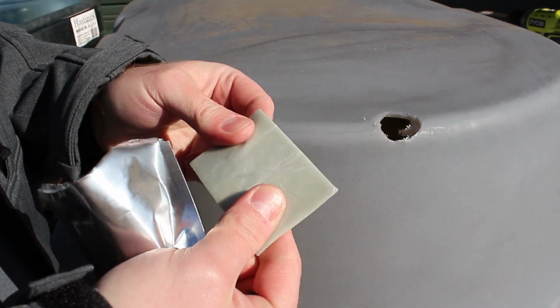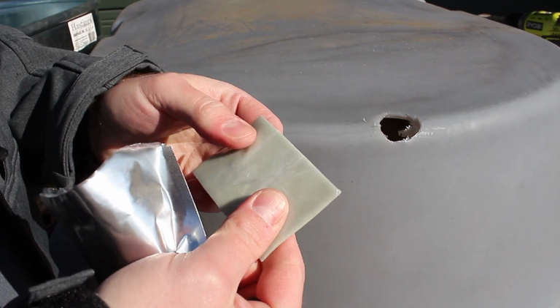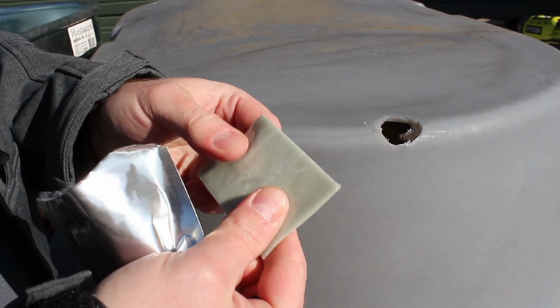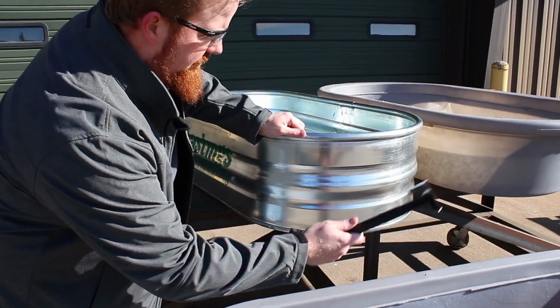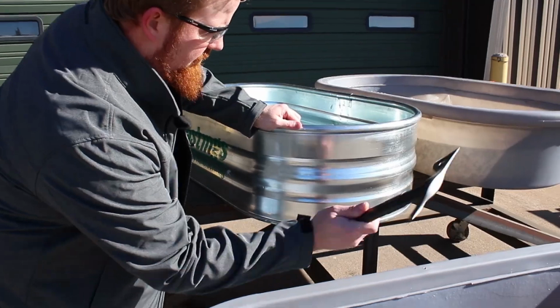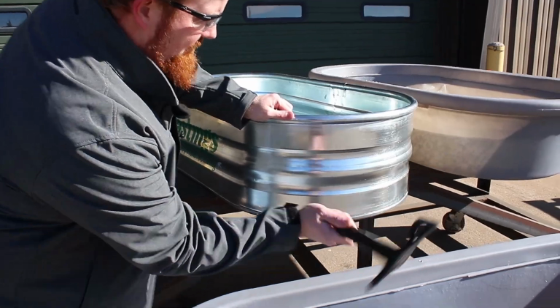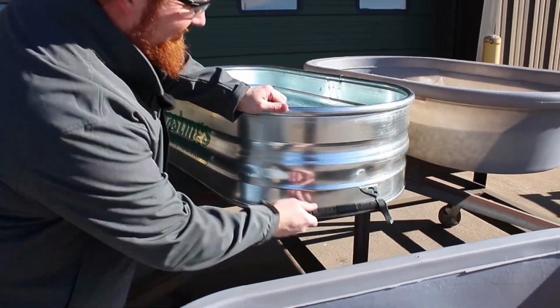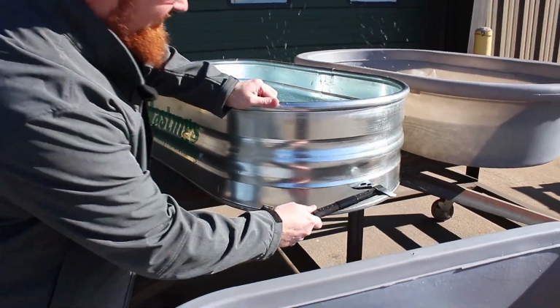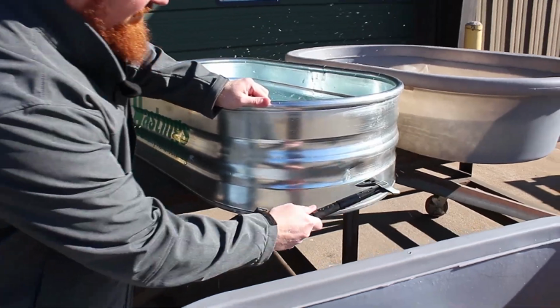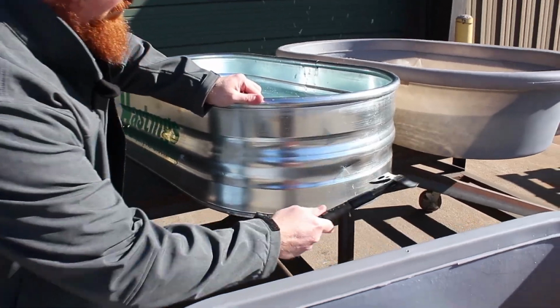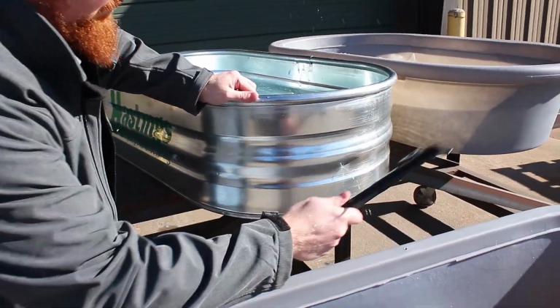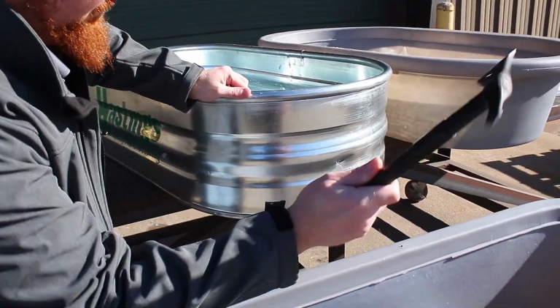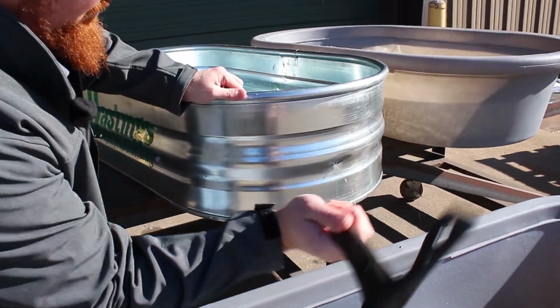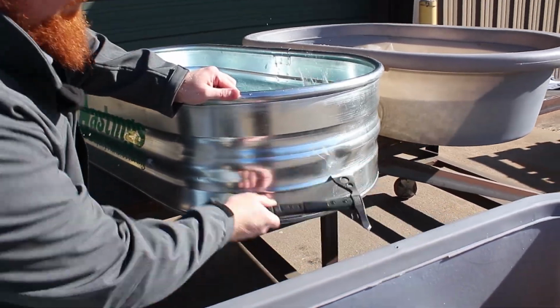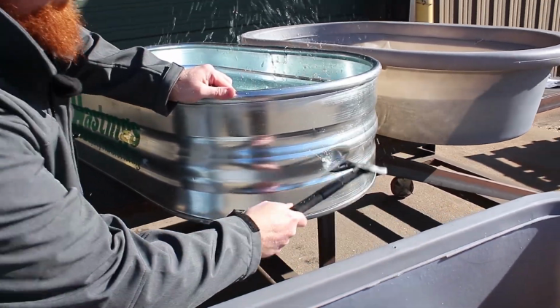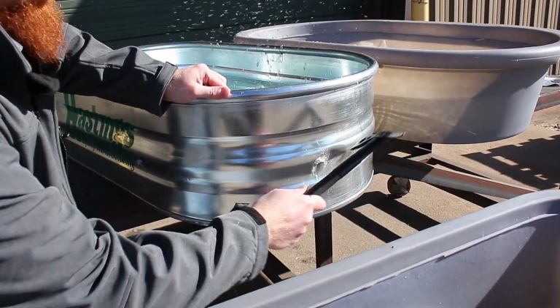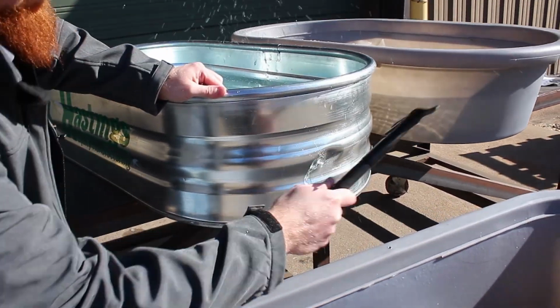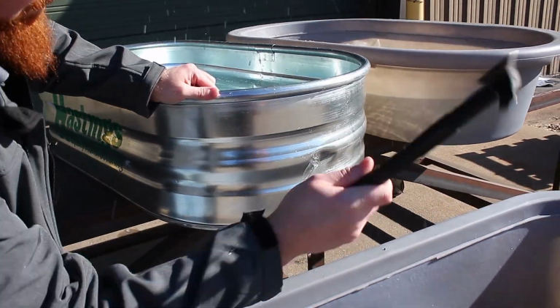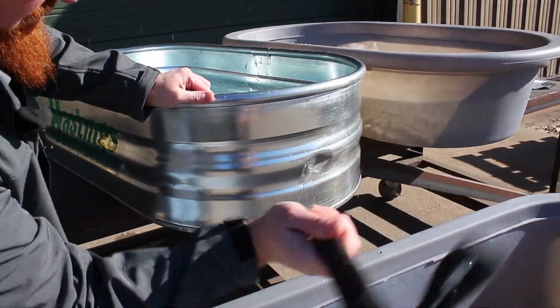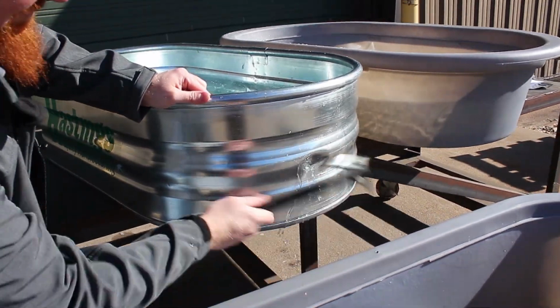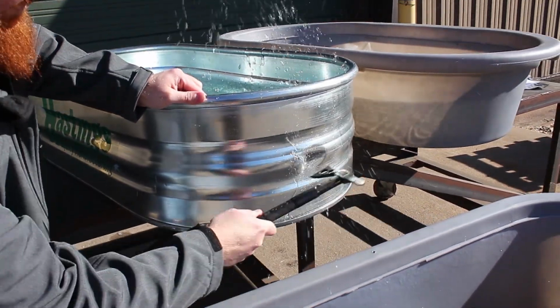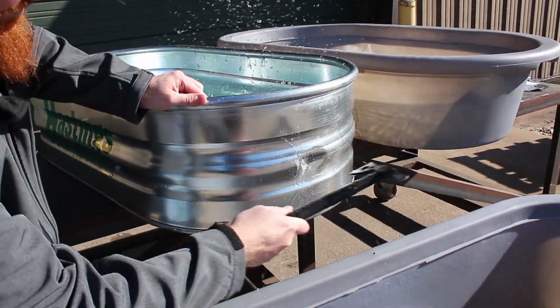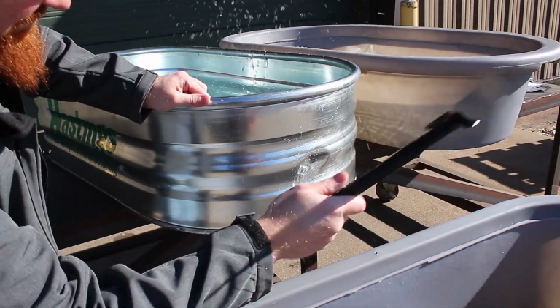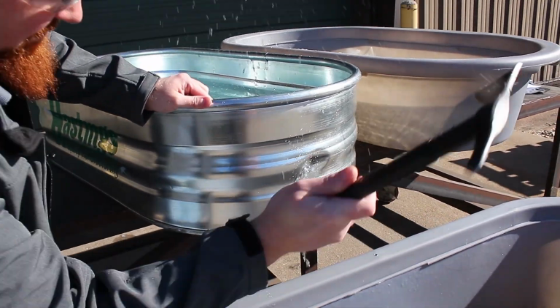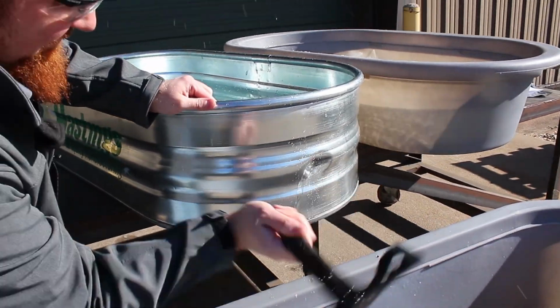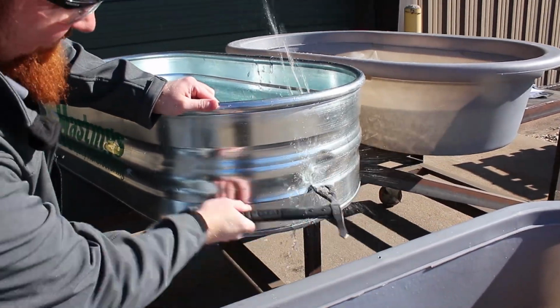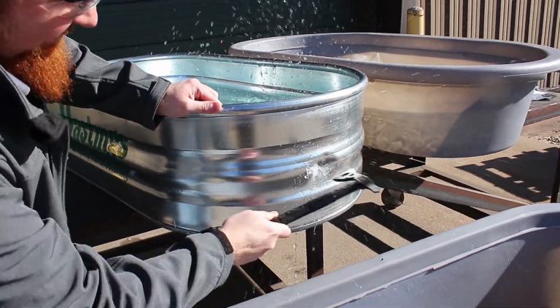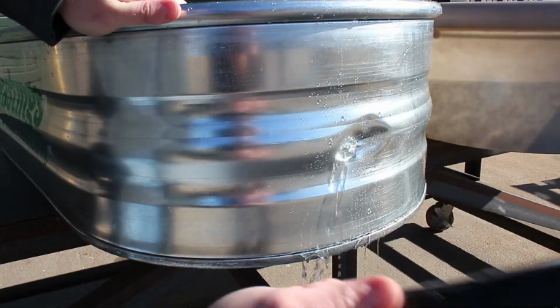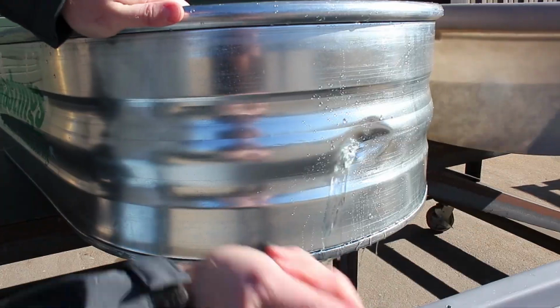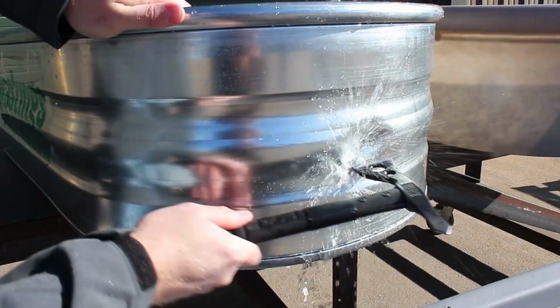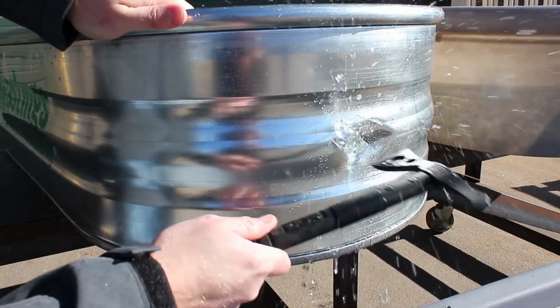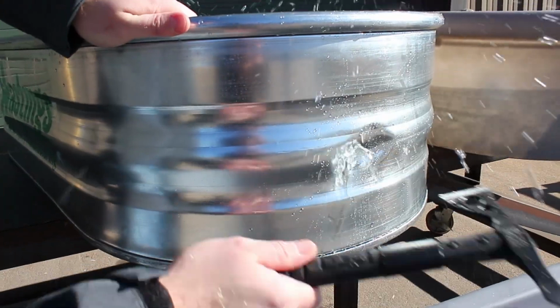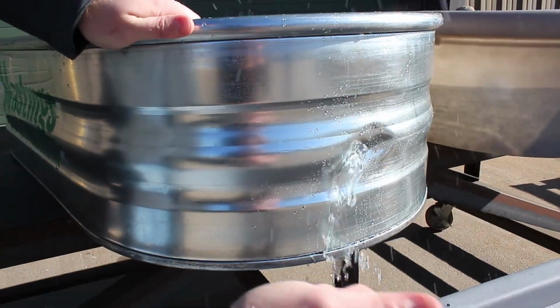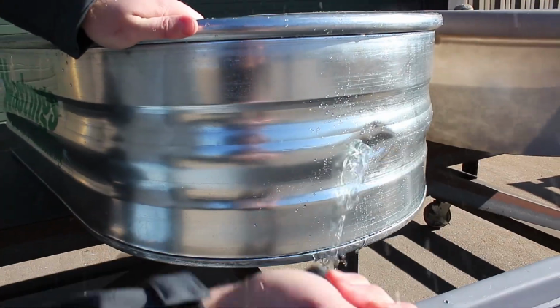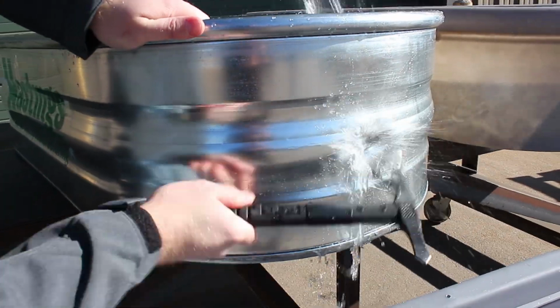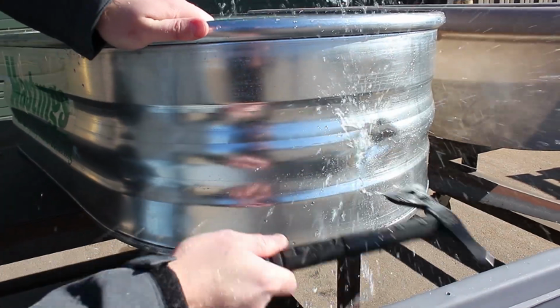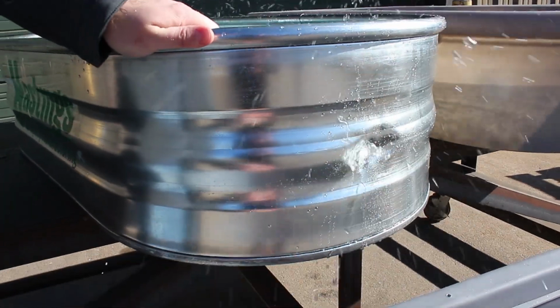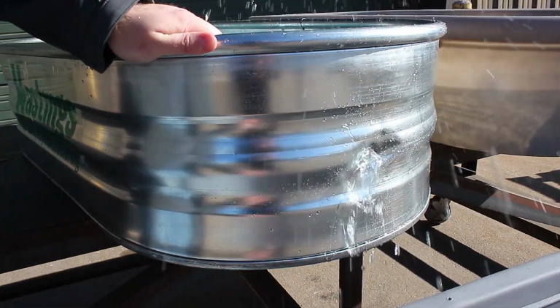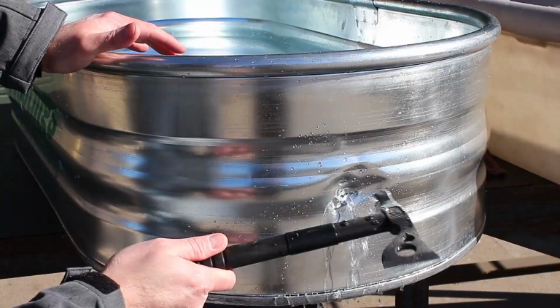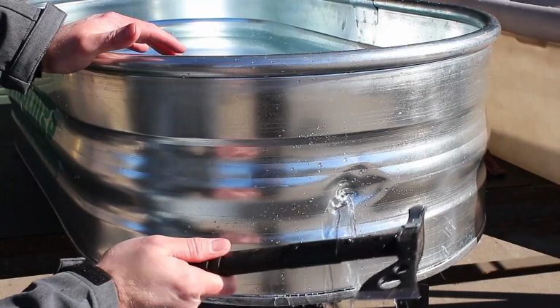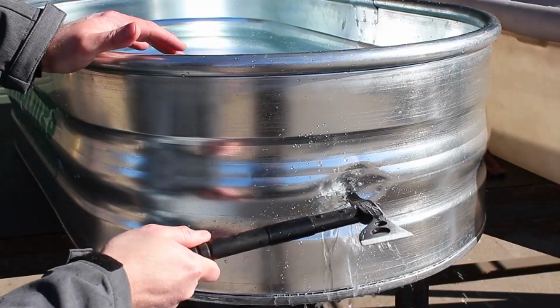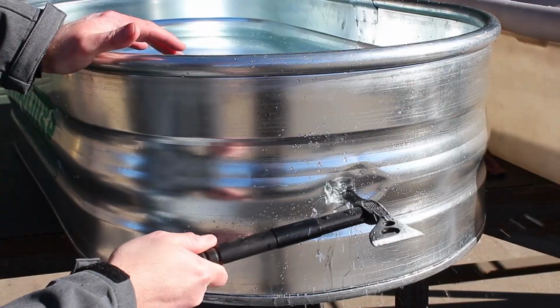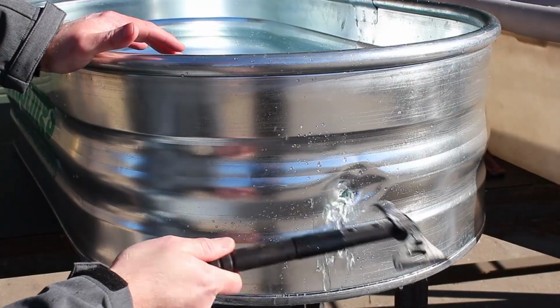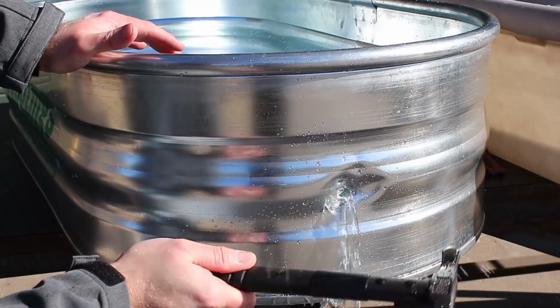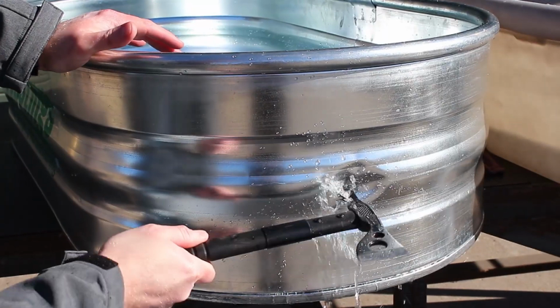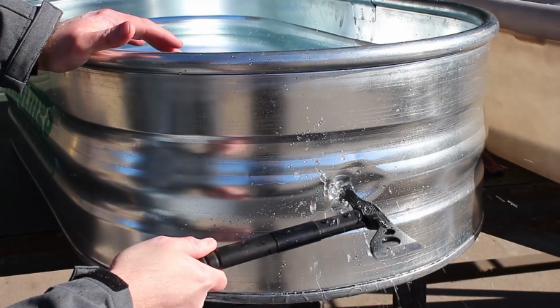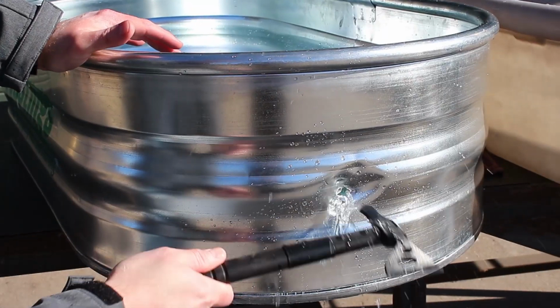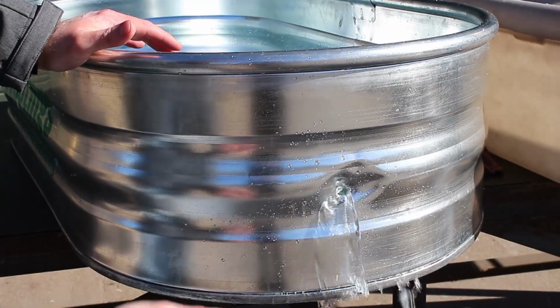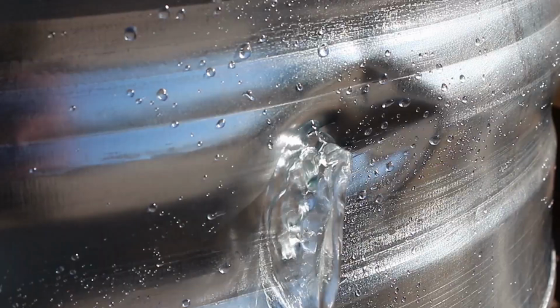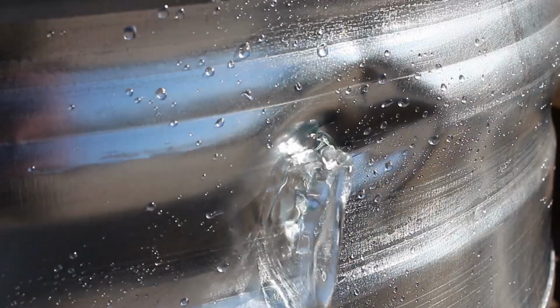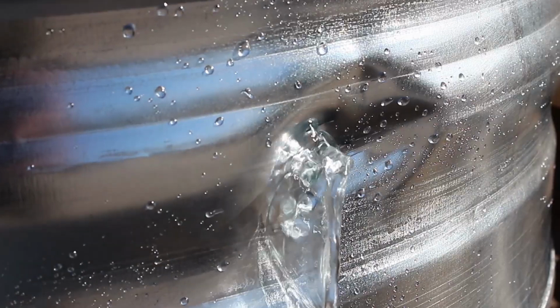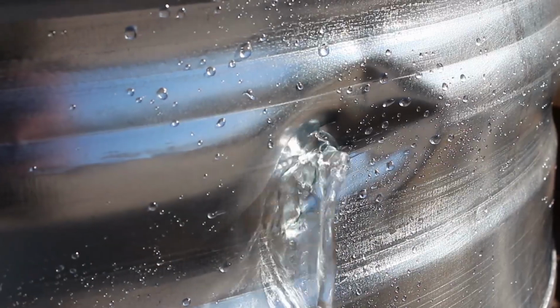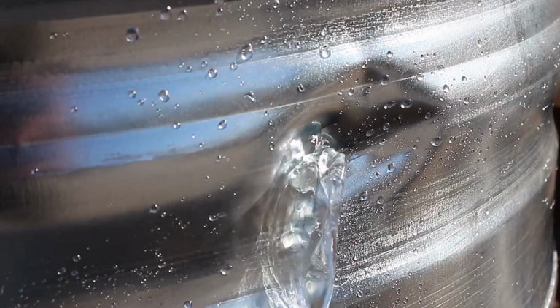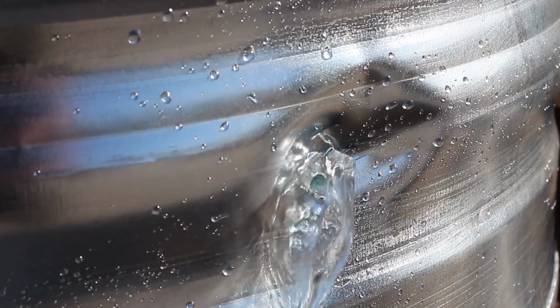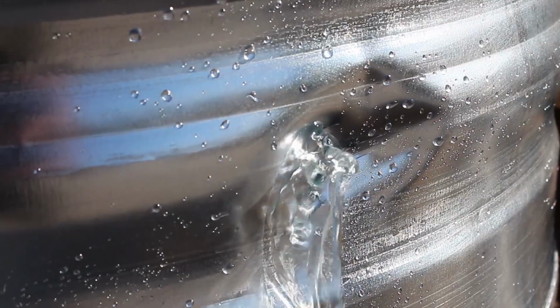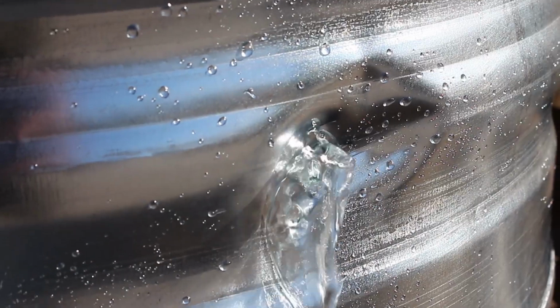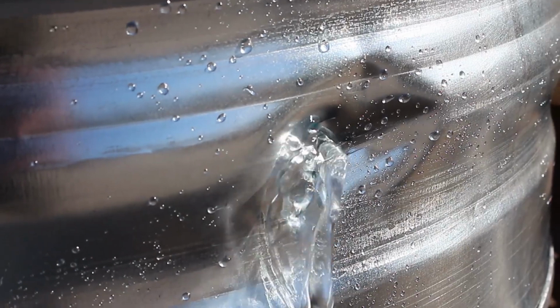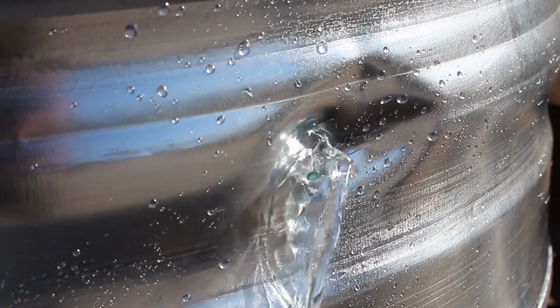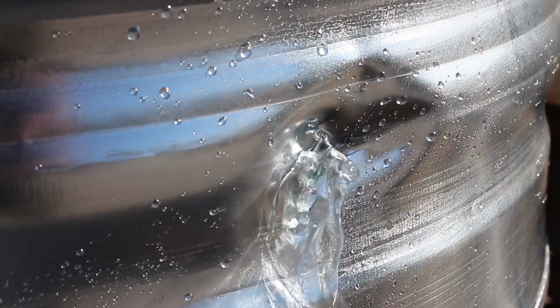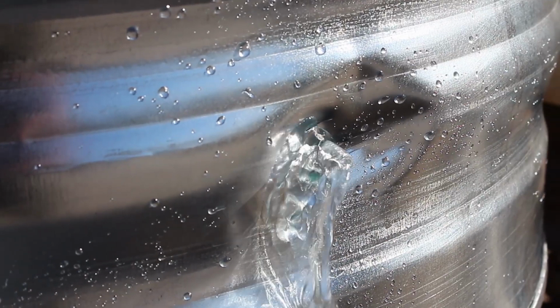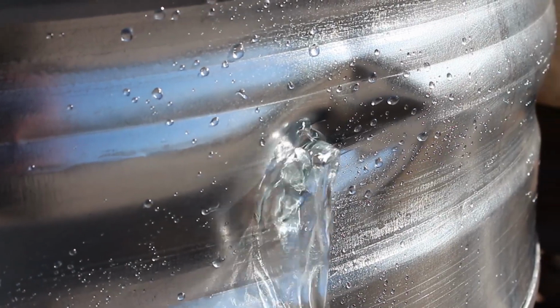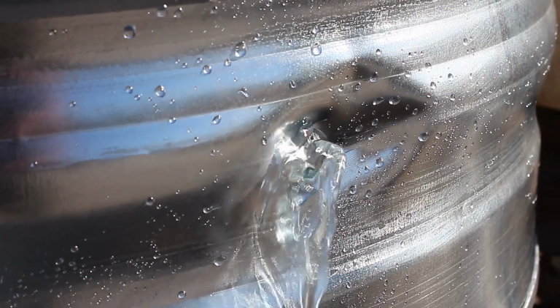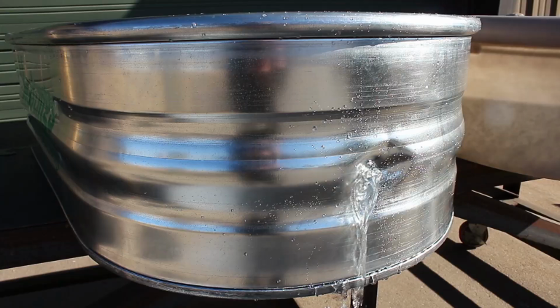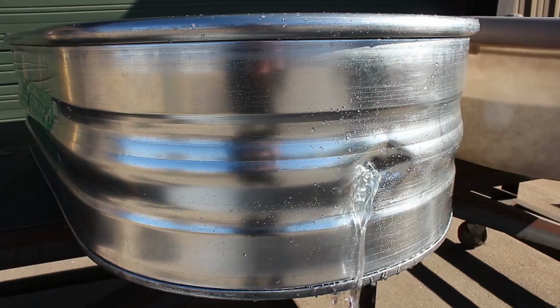We'll start by creating gashes and dents in a steel tank so severe that, in the past, your only option would have been to throw it away.